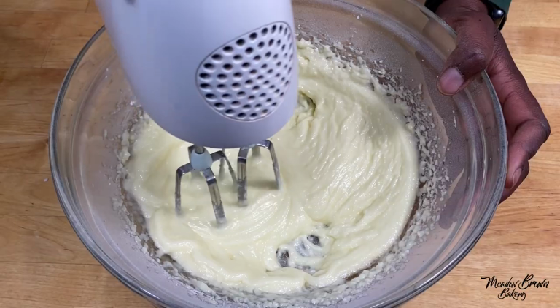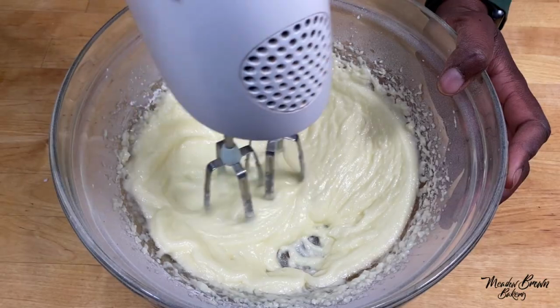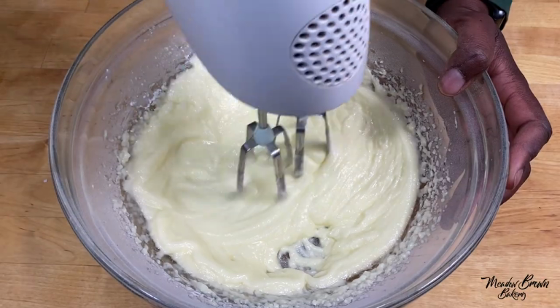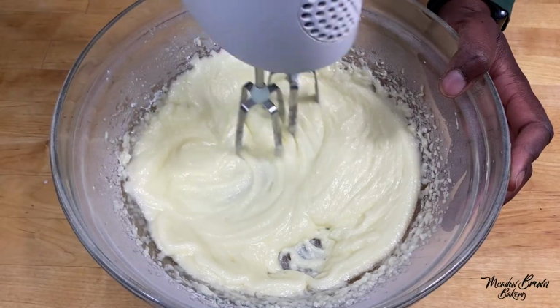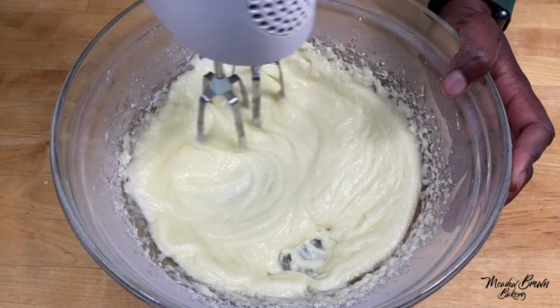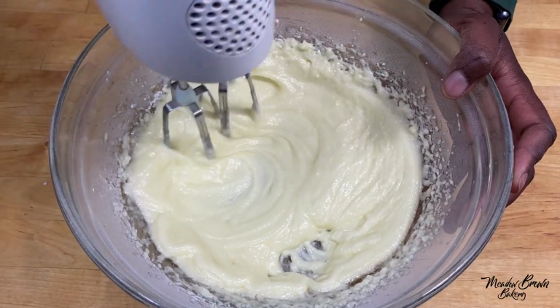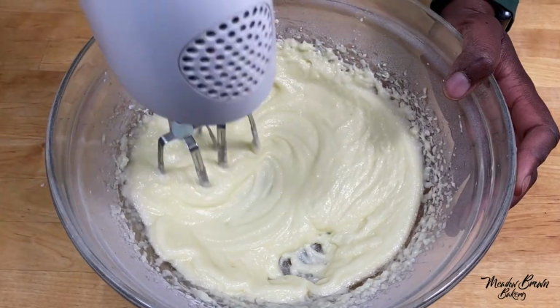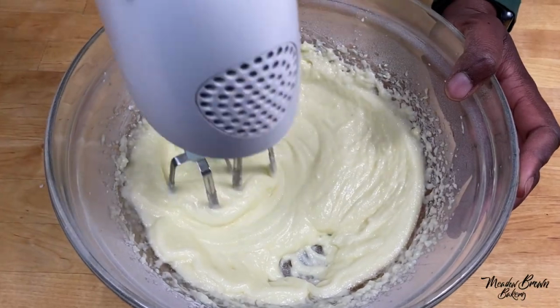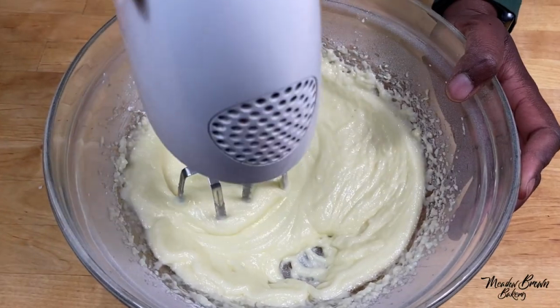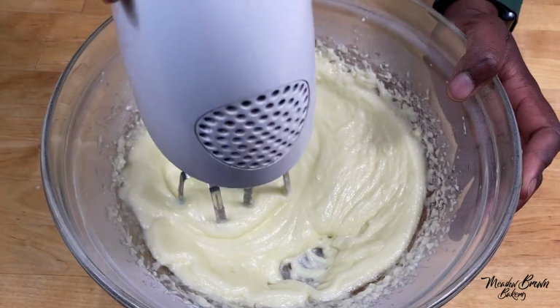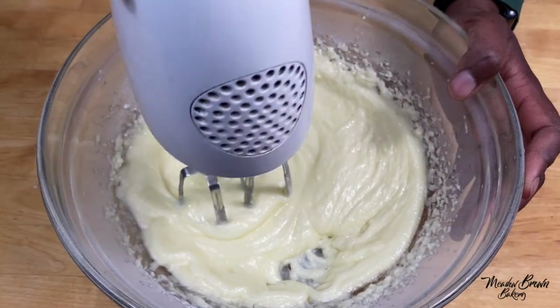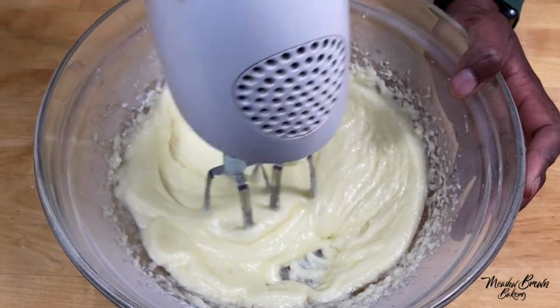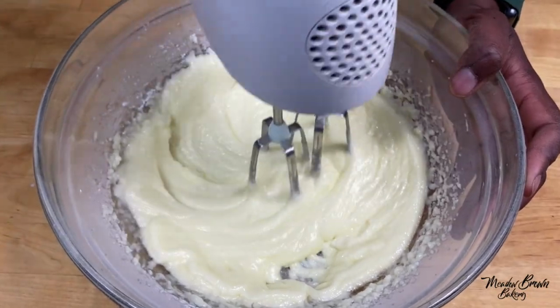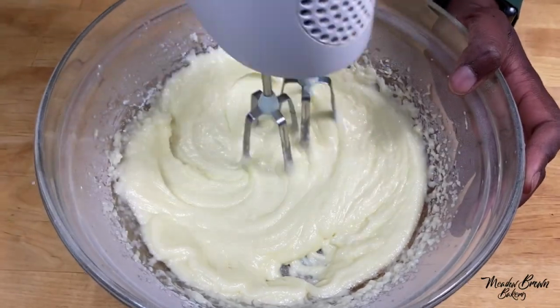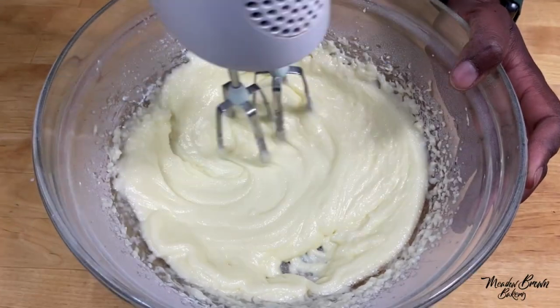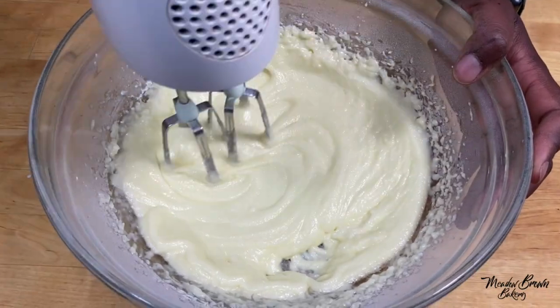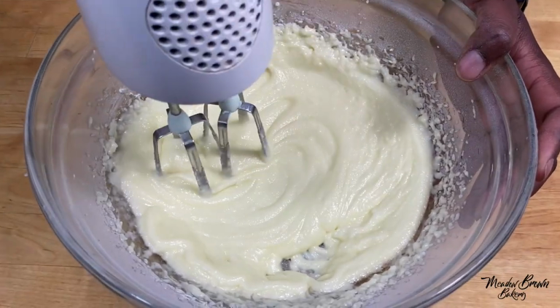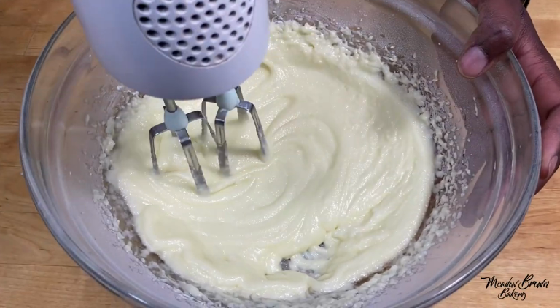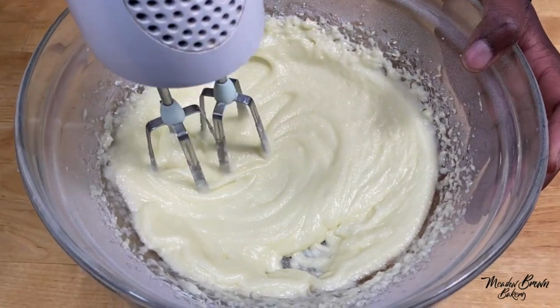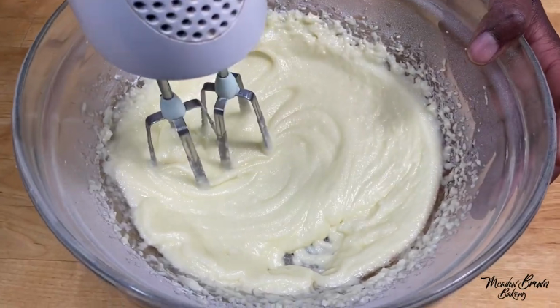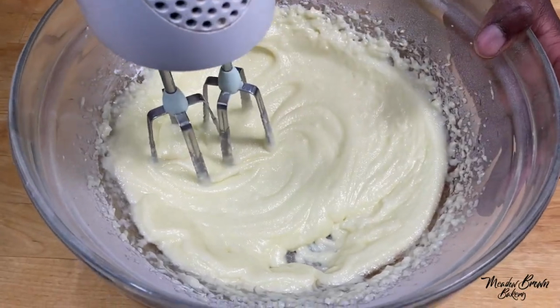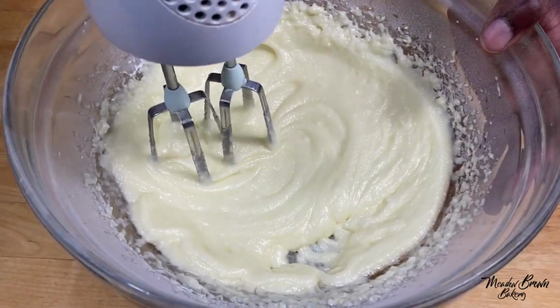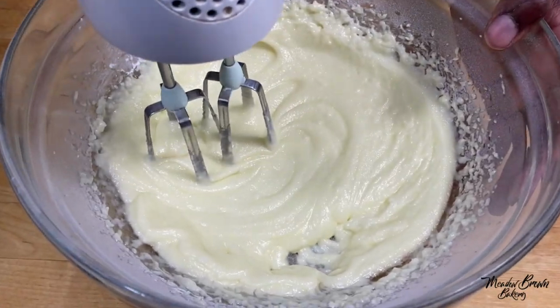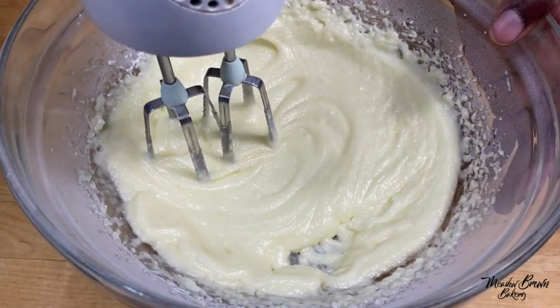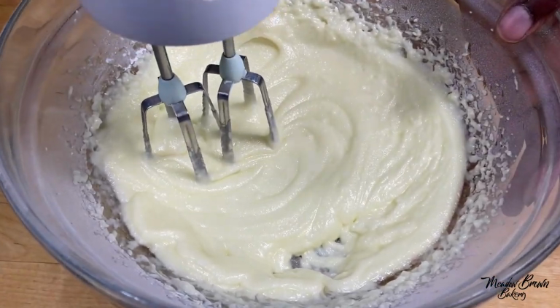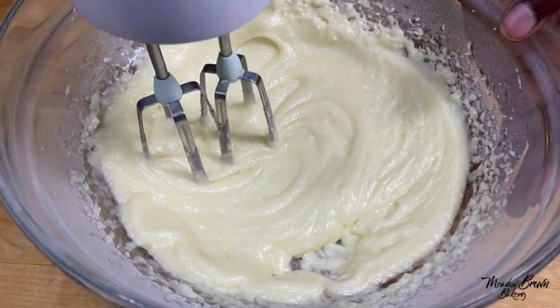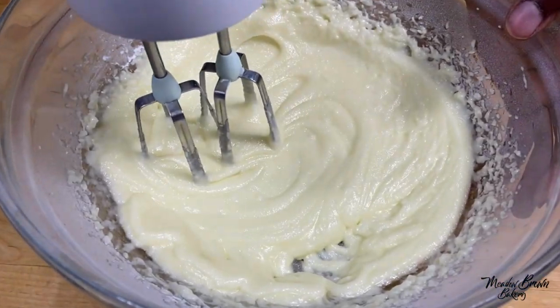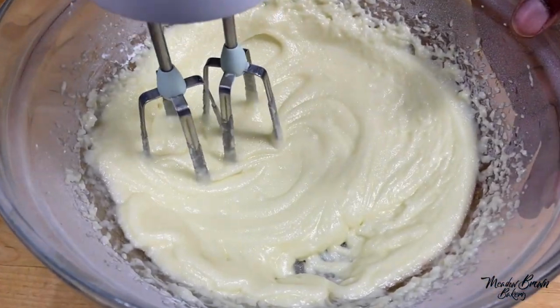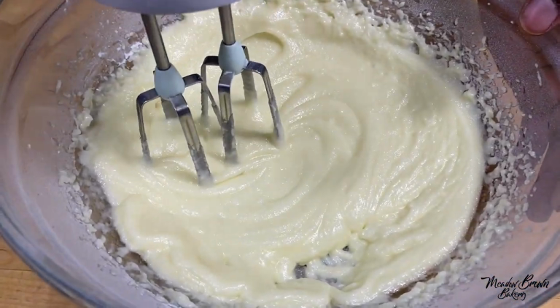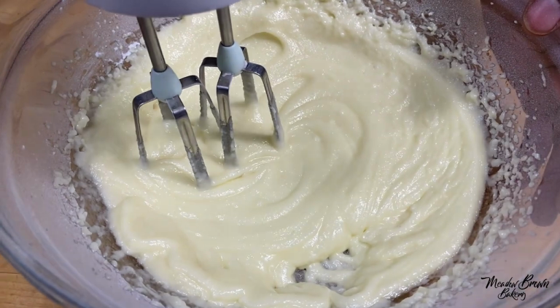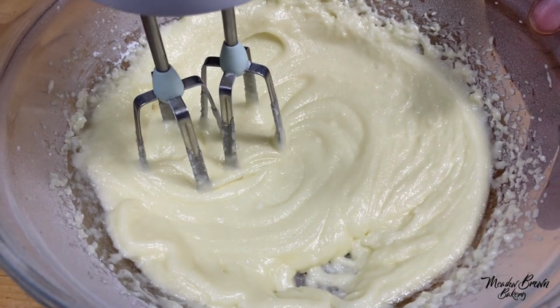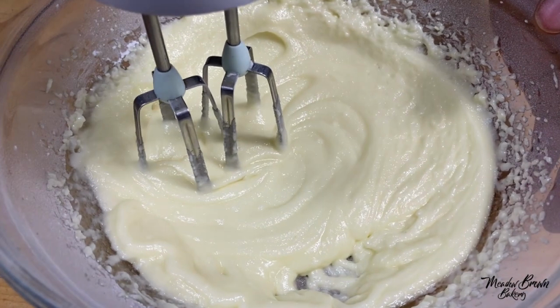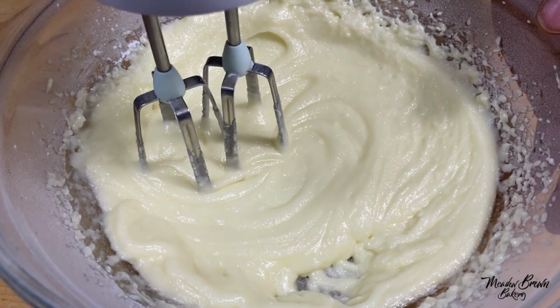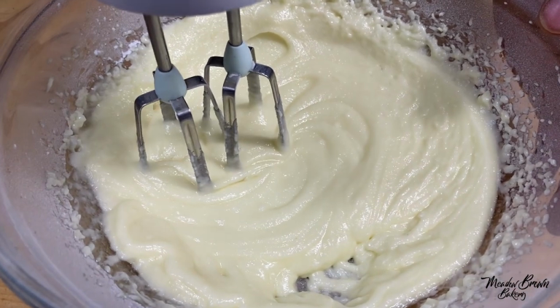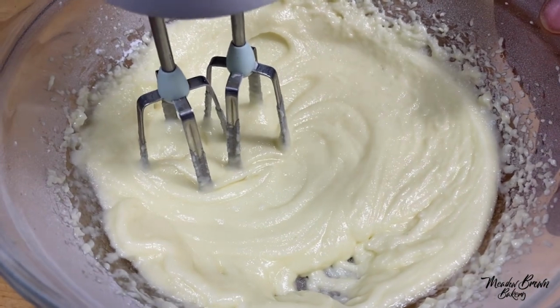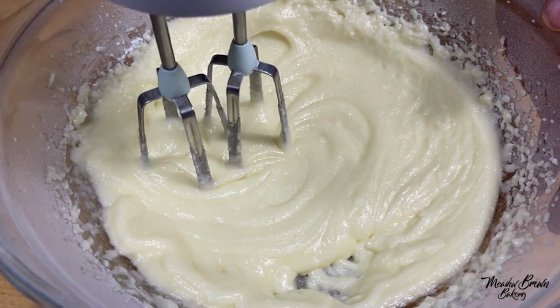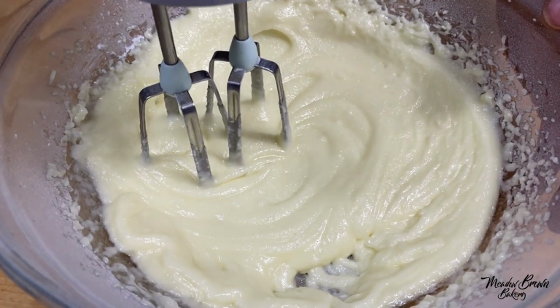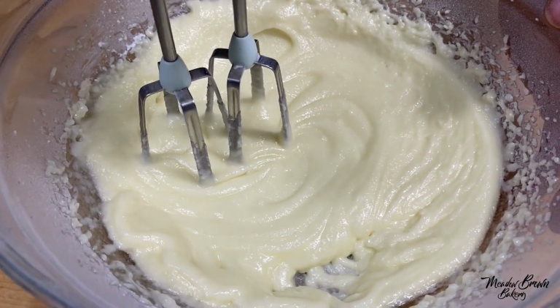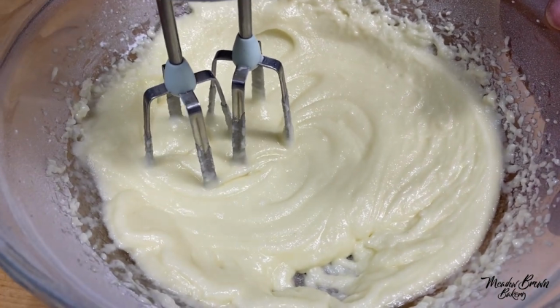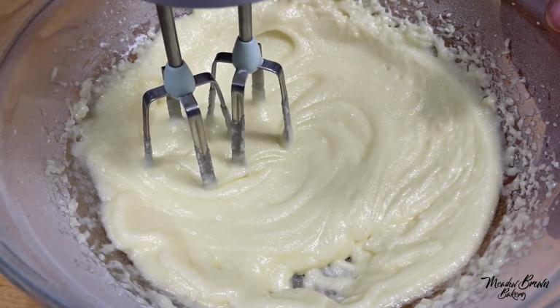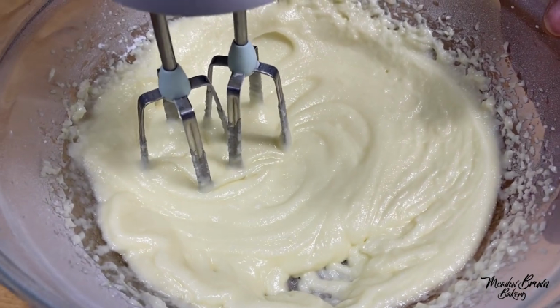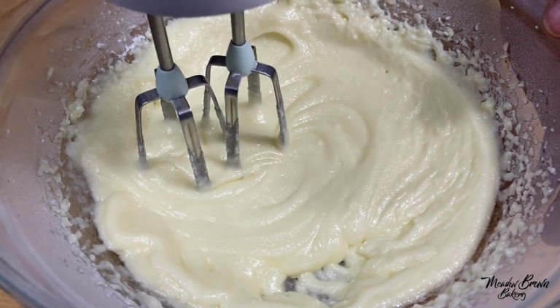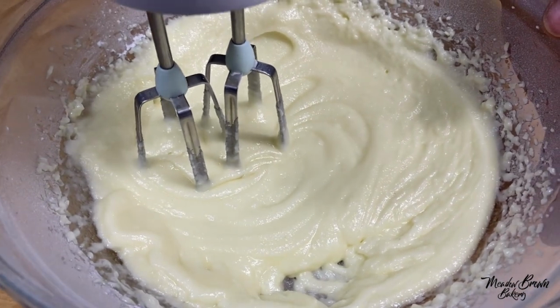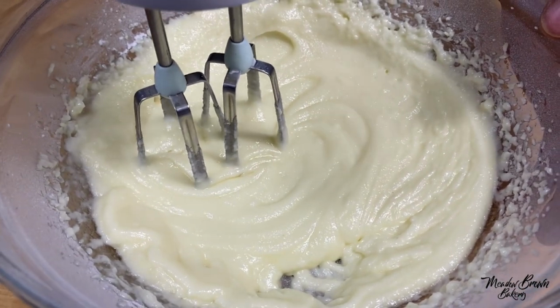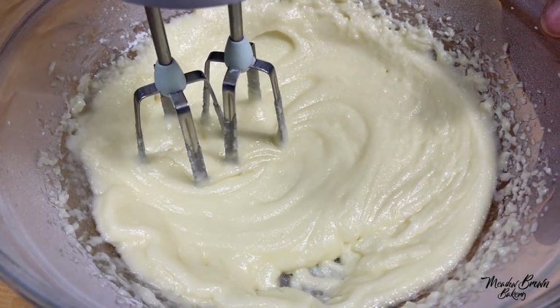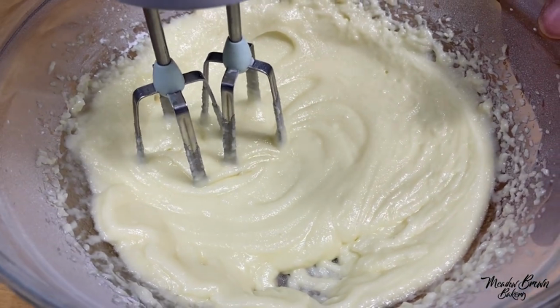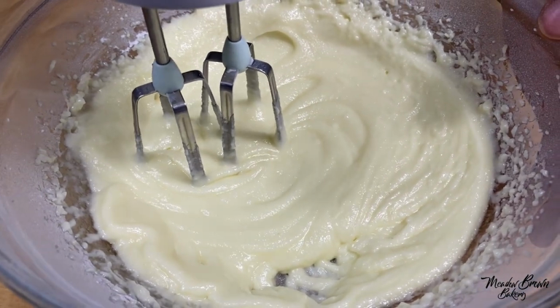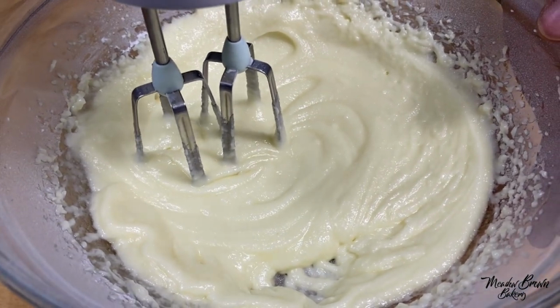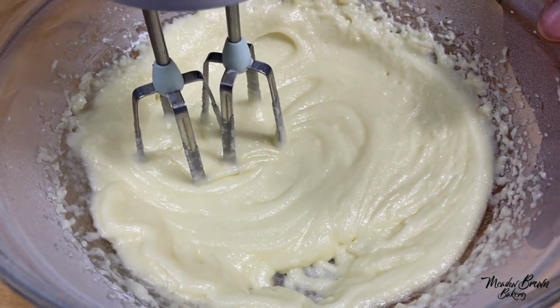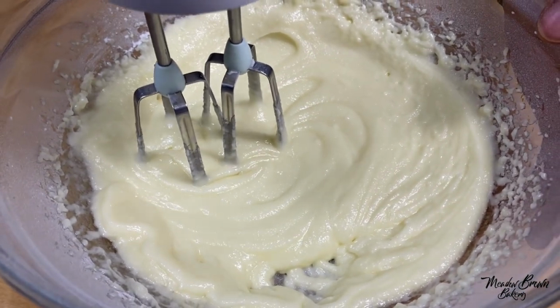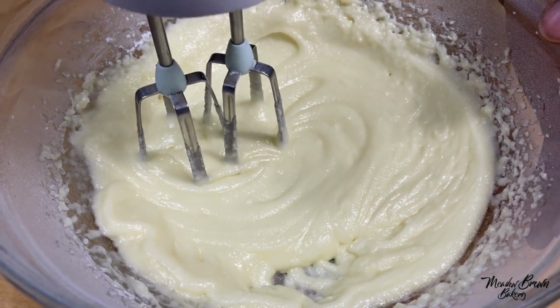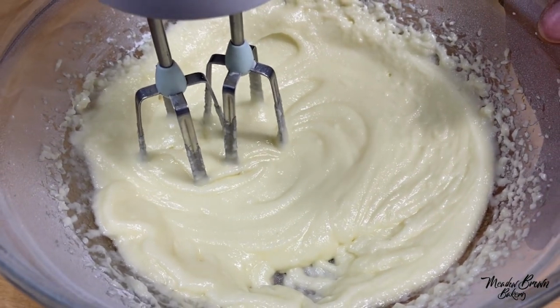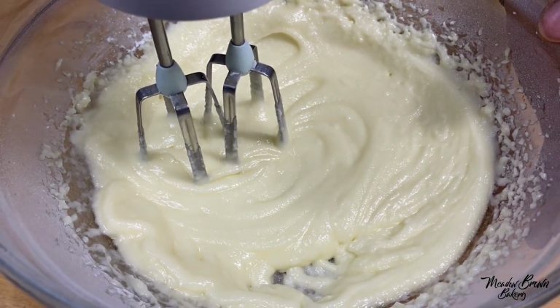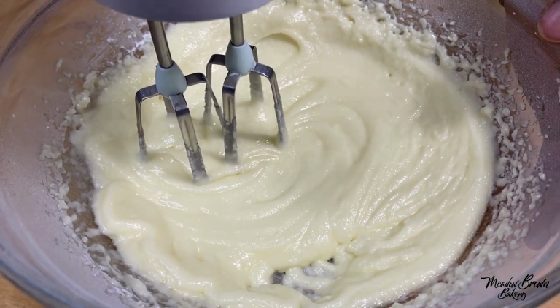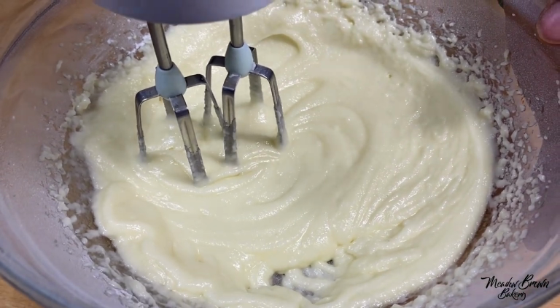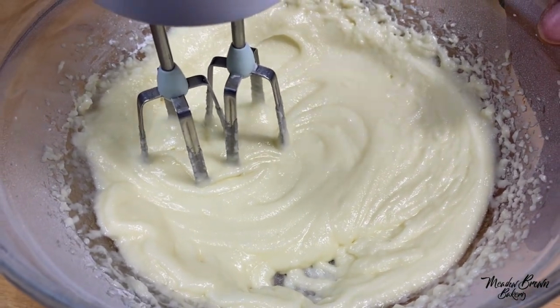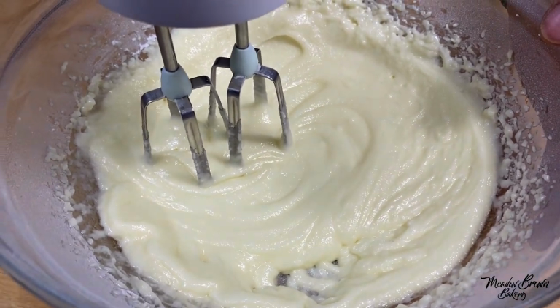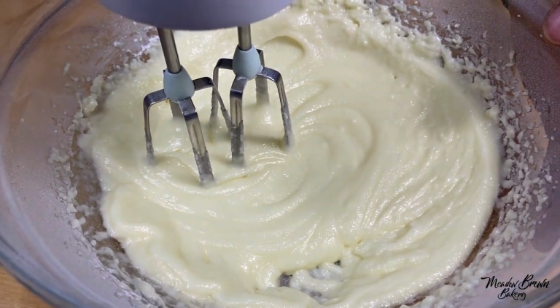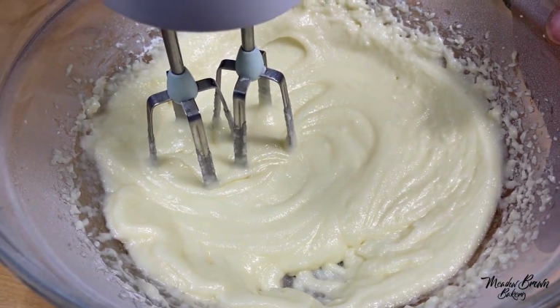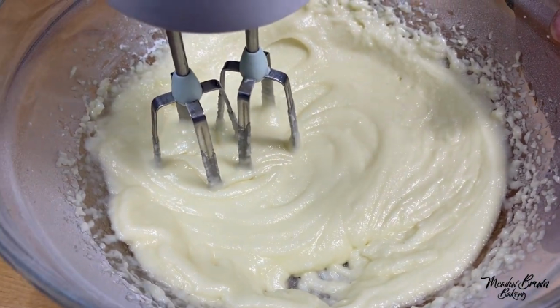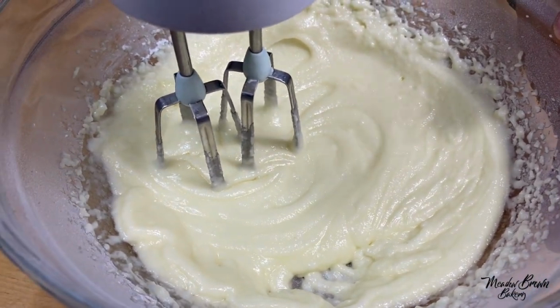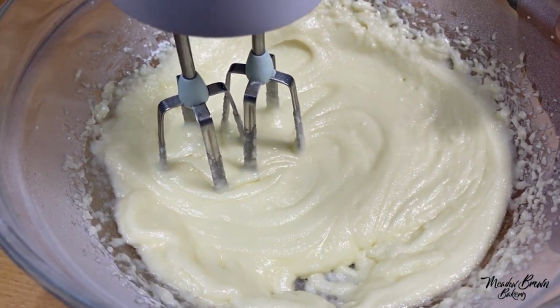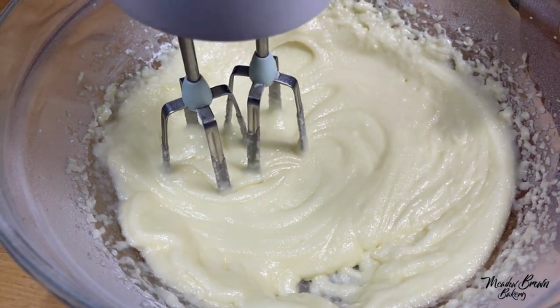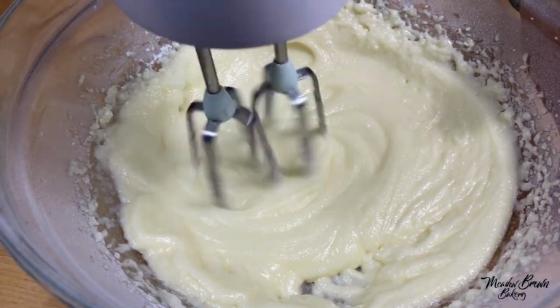You can see the mixture is getting creamy and light in colour. I'm going to keep on whisking until it's lighter and fluffier.